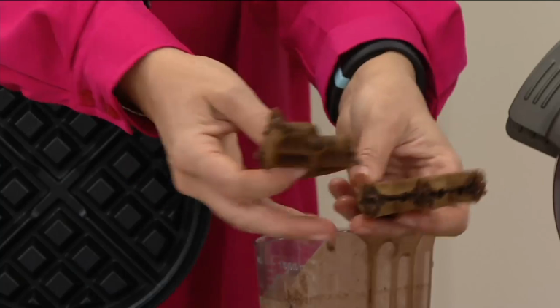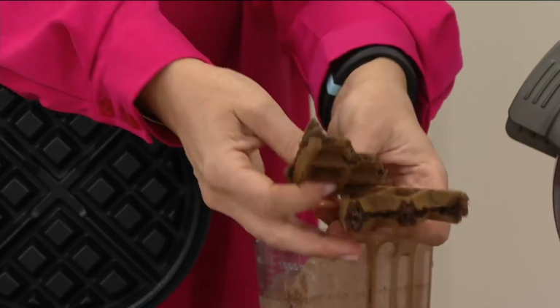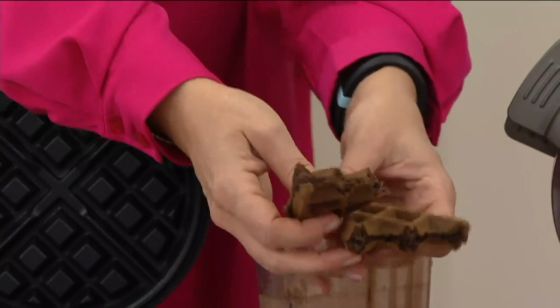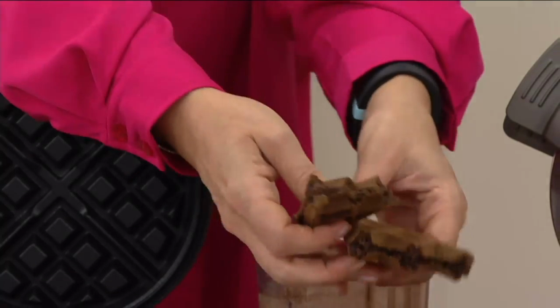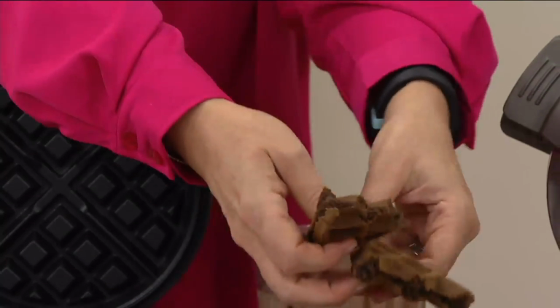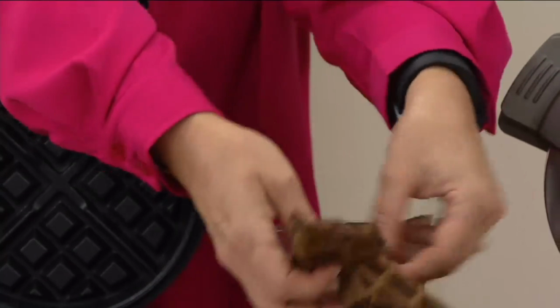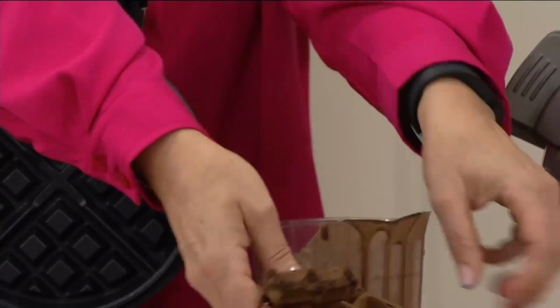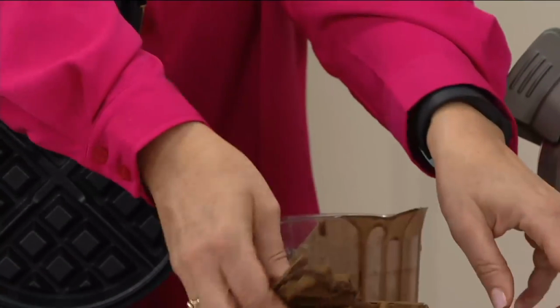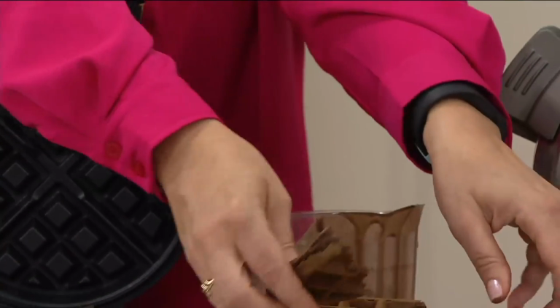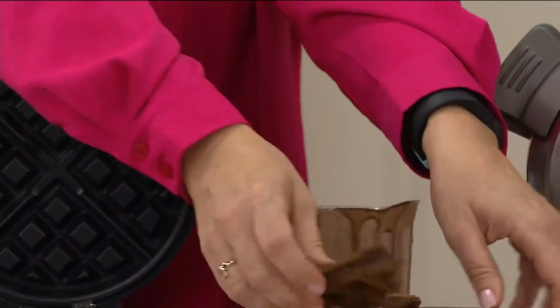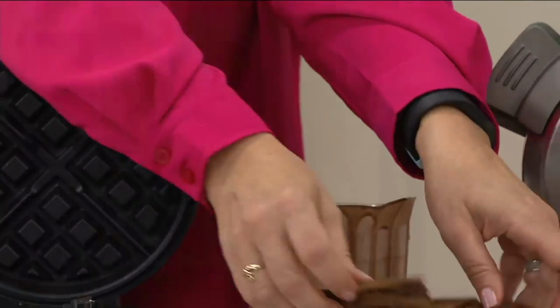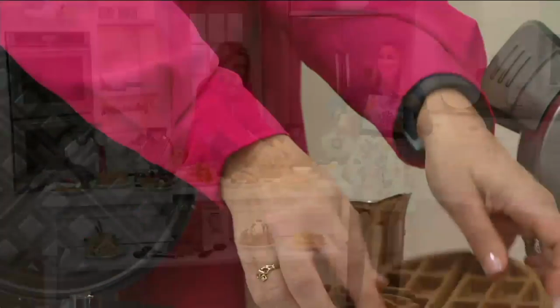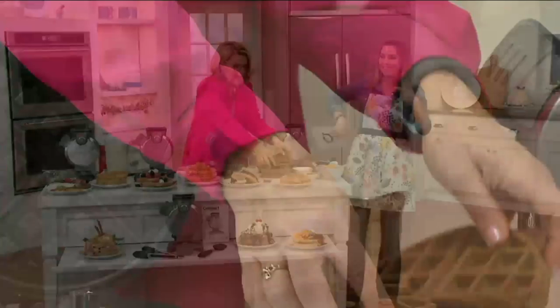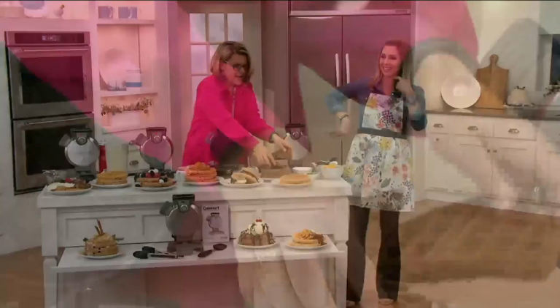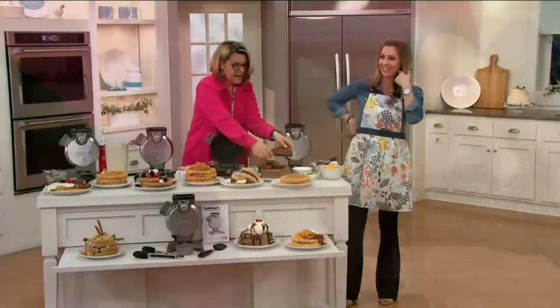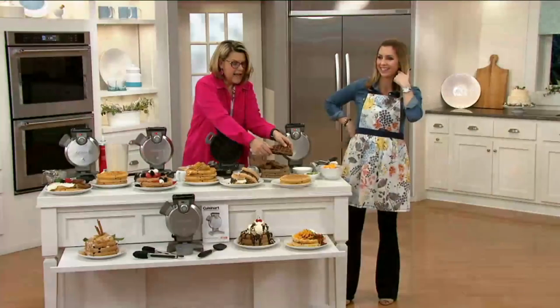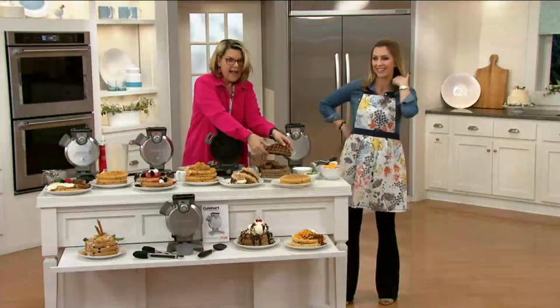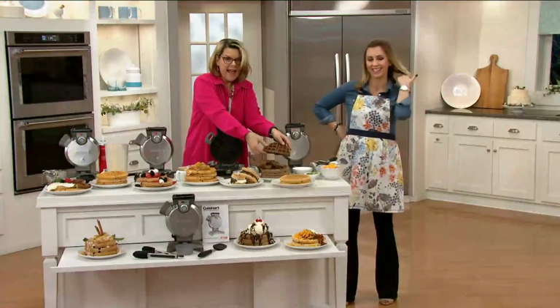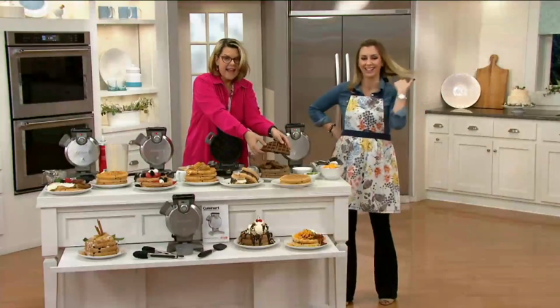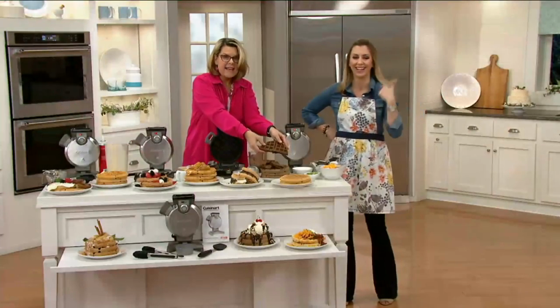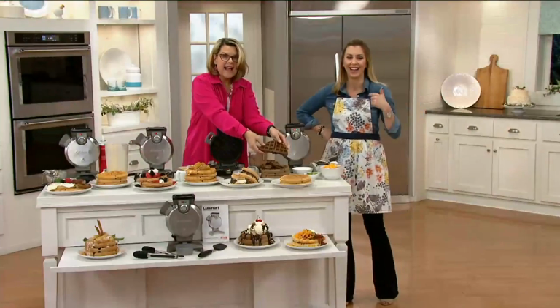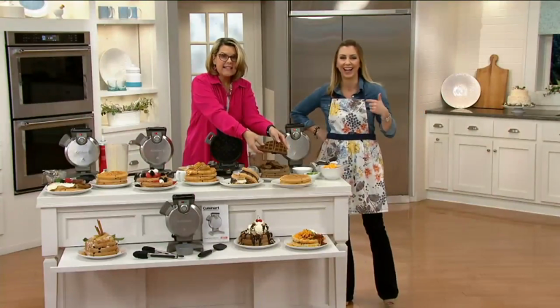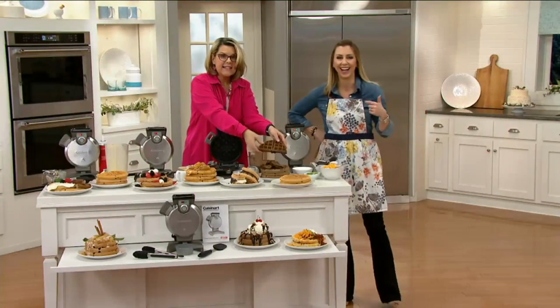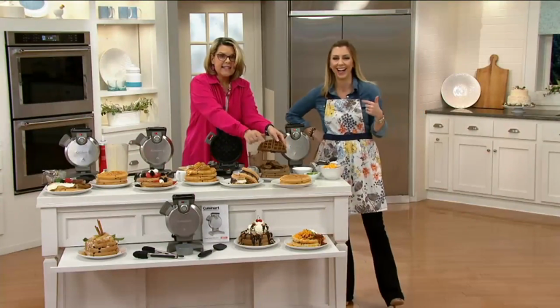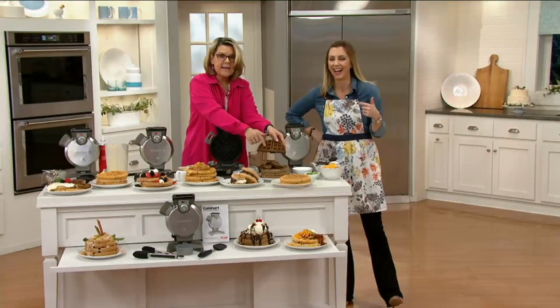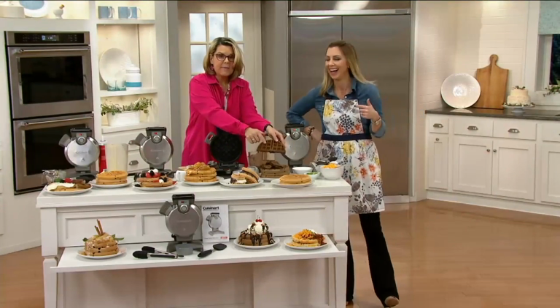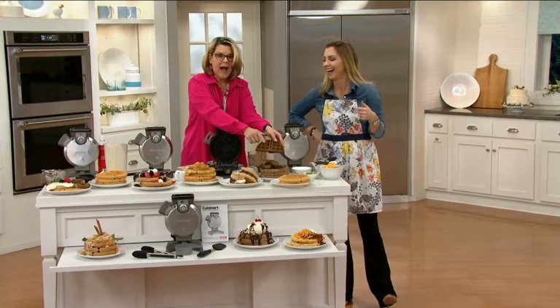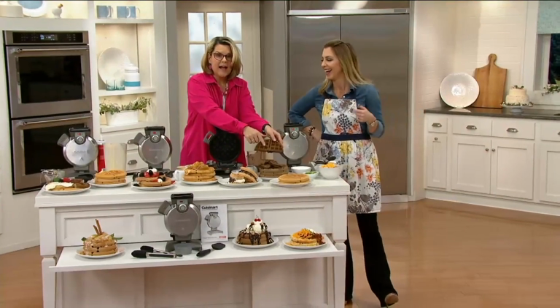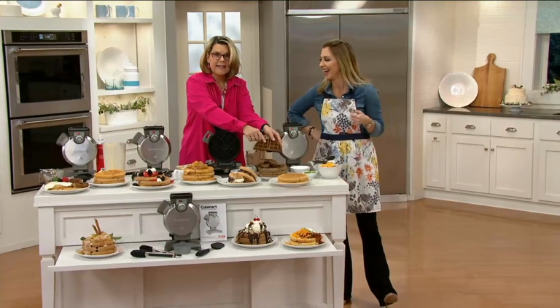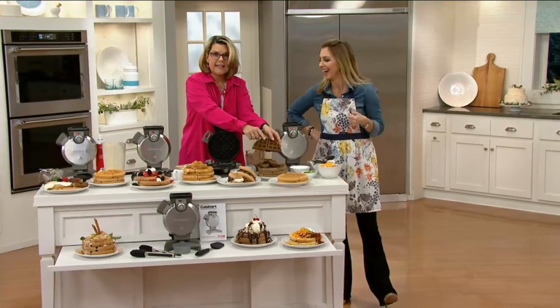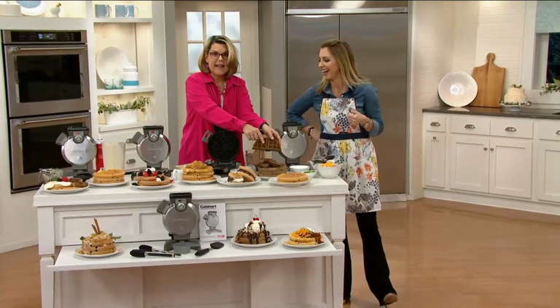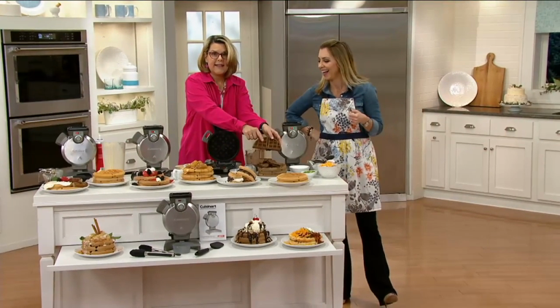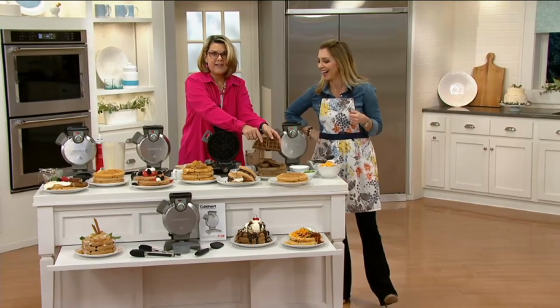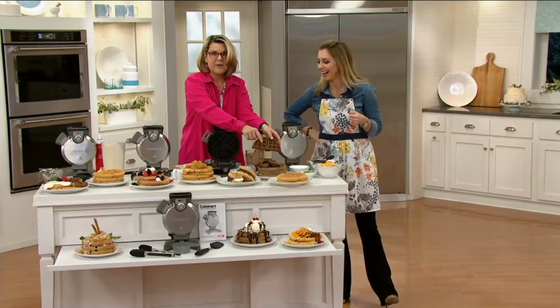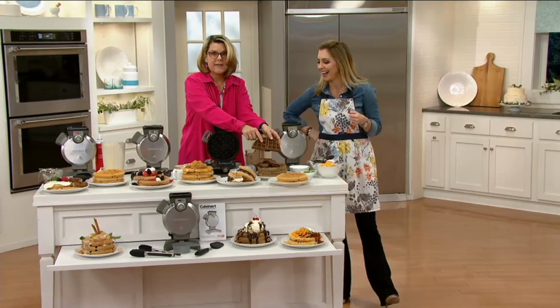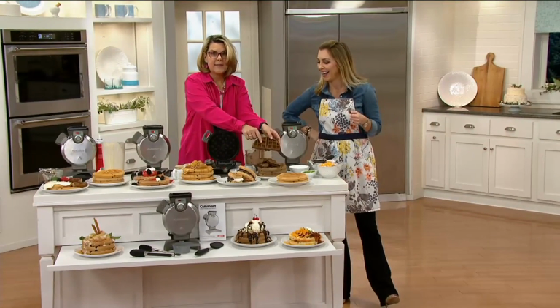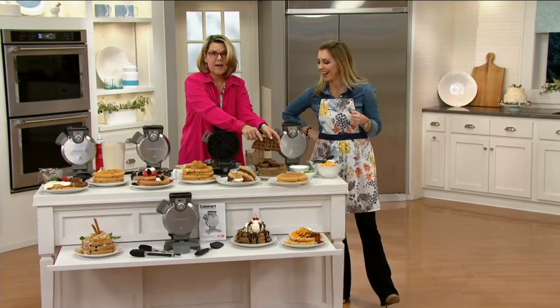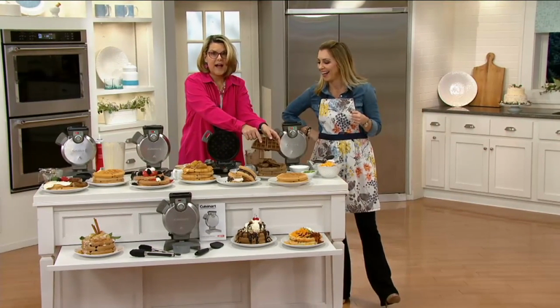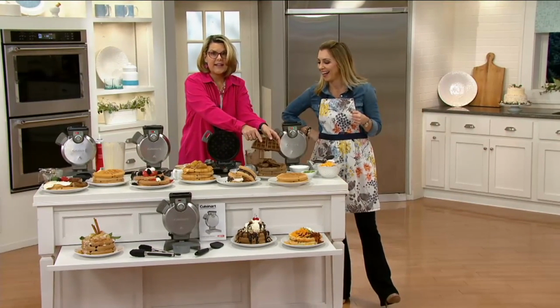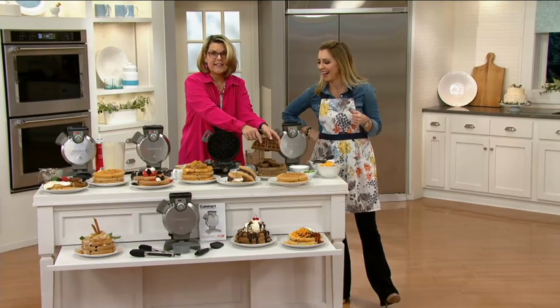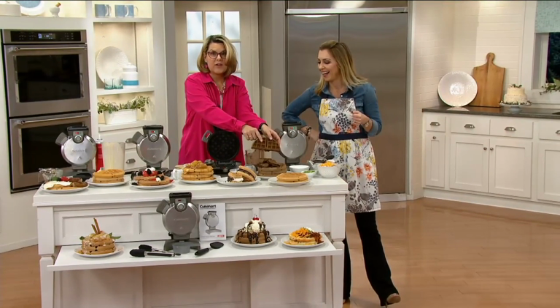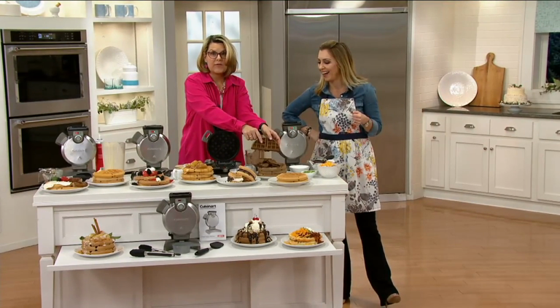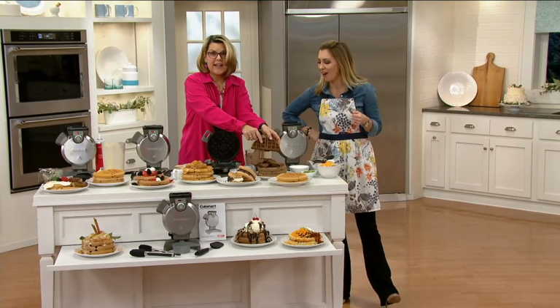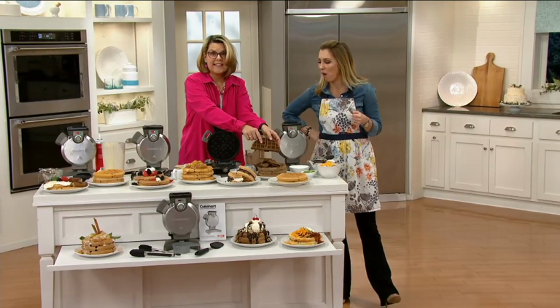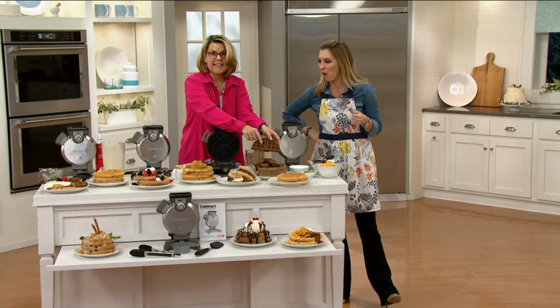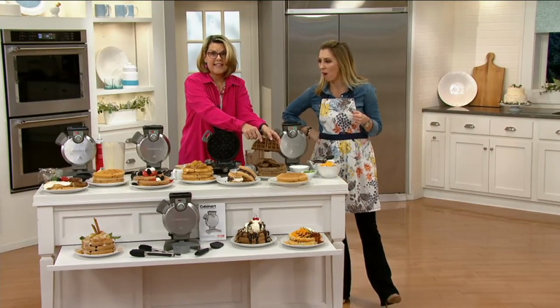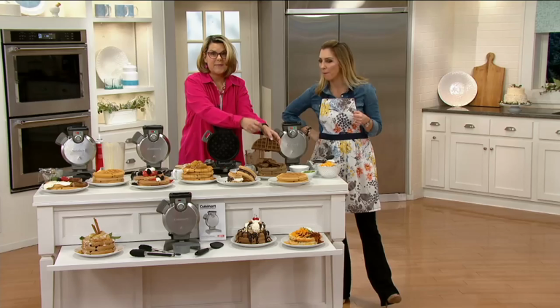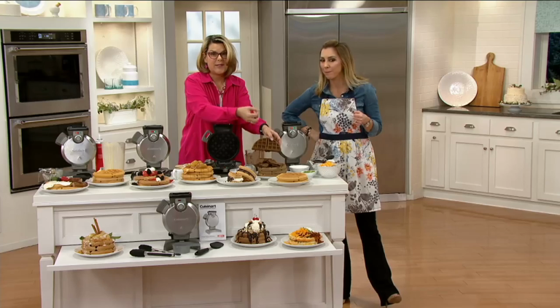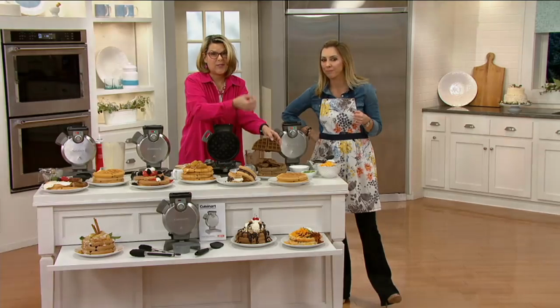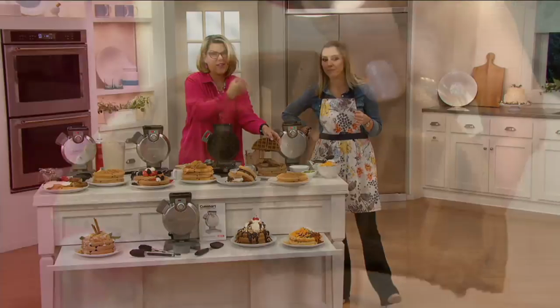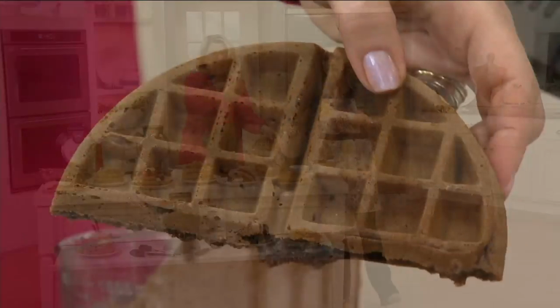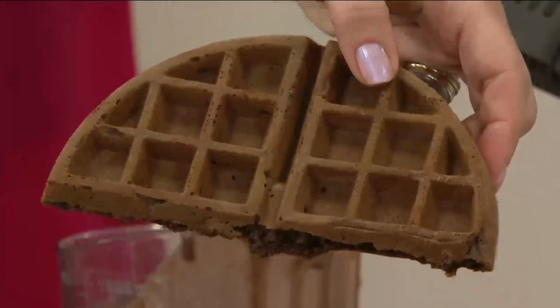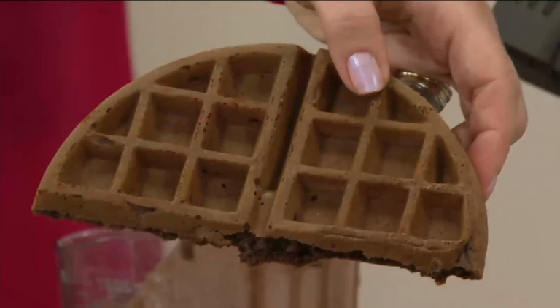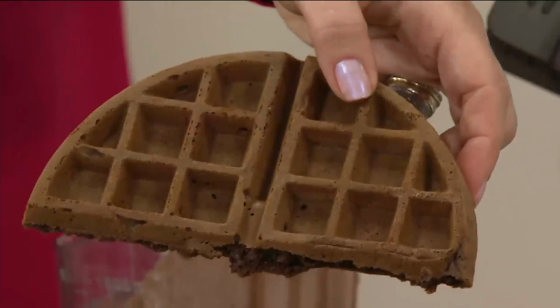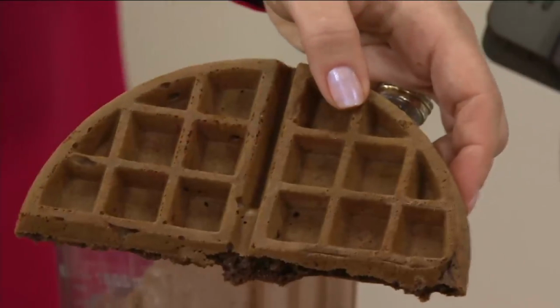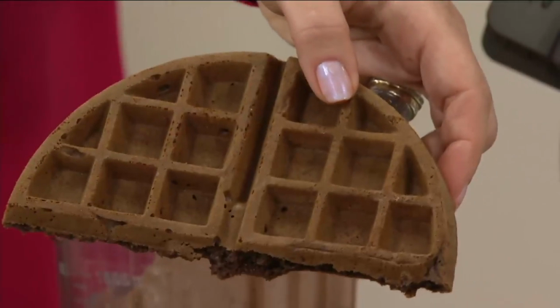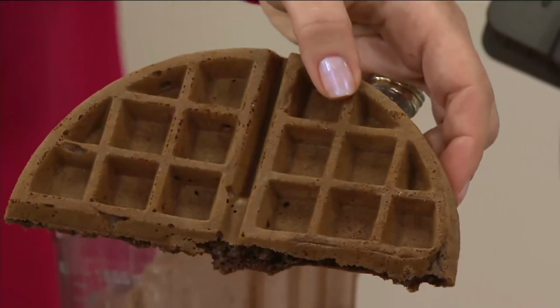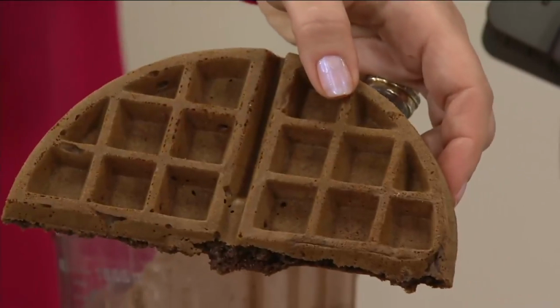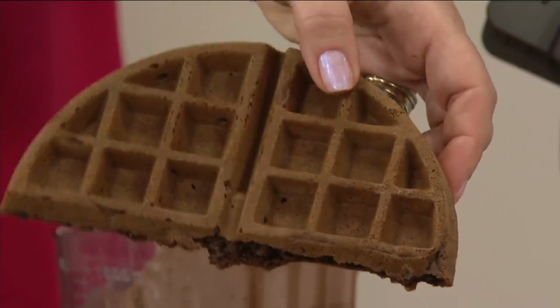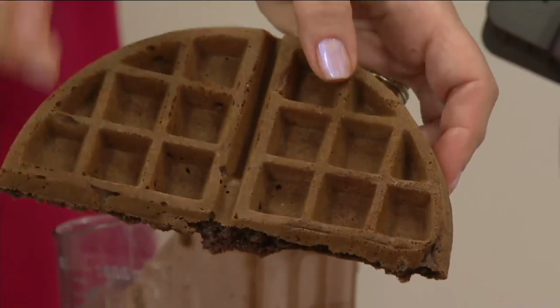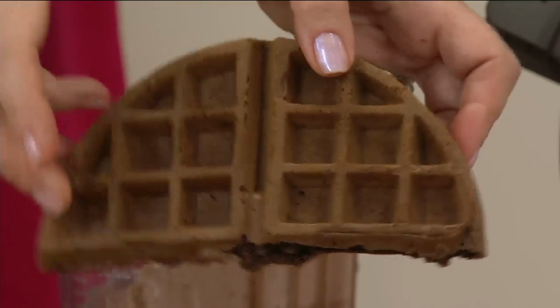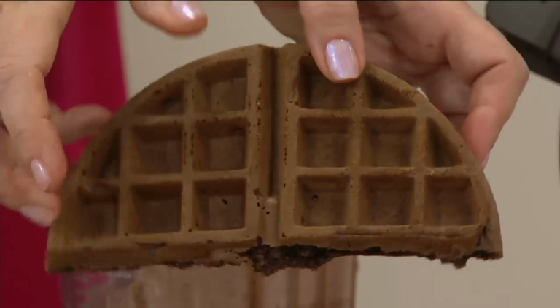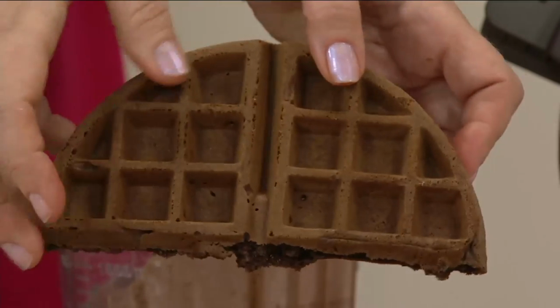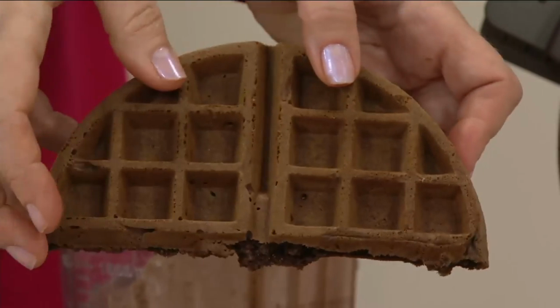A little crispy on the outside and nice deep pockets on here. Notice the pockets are nice and deep, so they're going to hold that syrup.